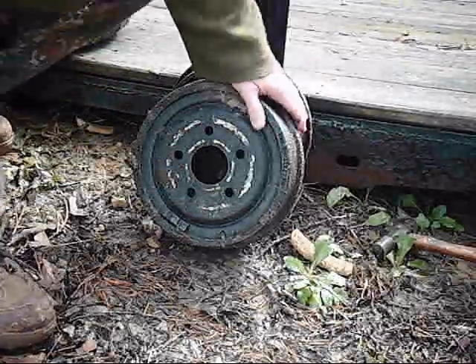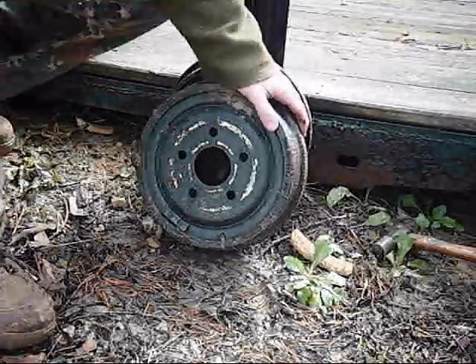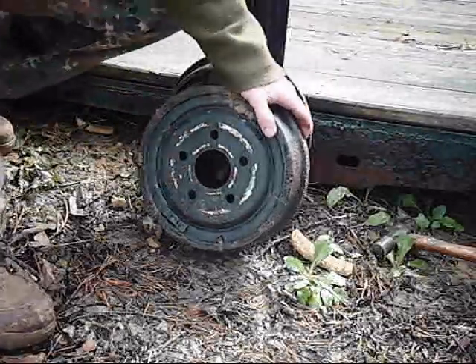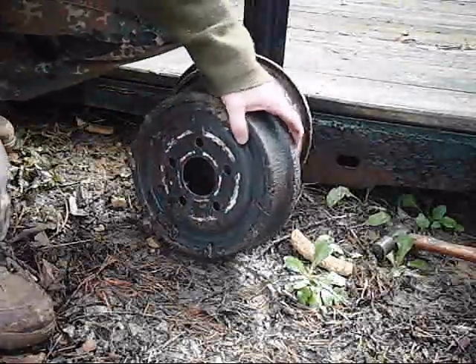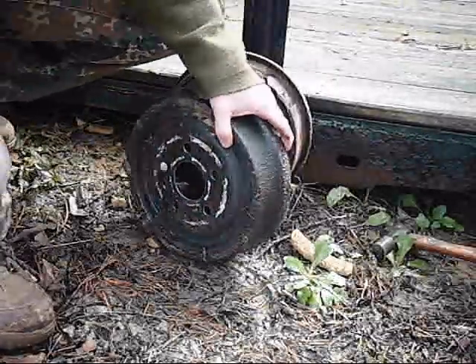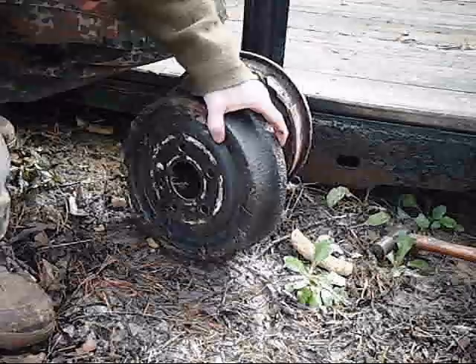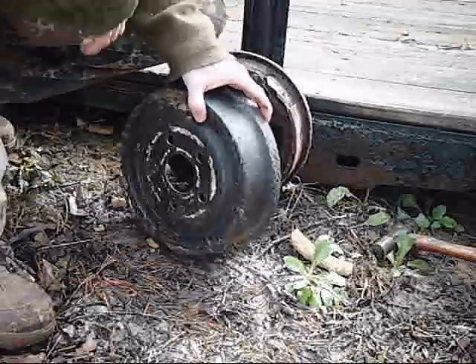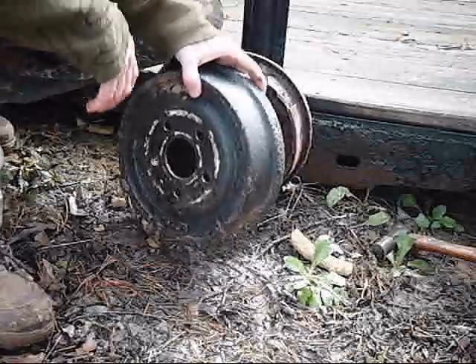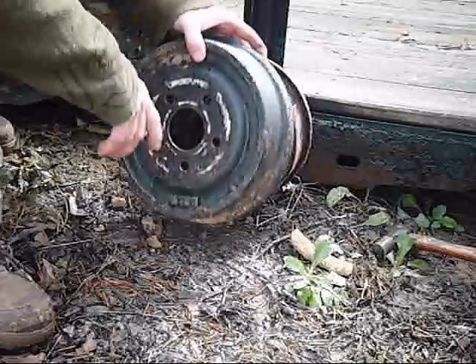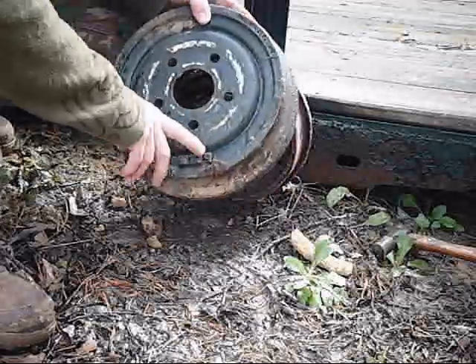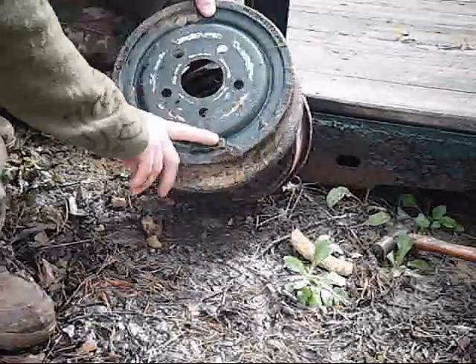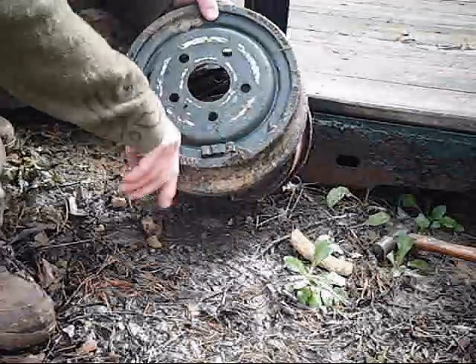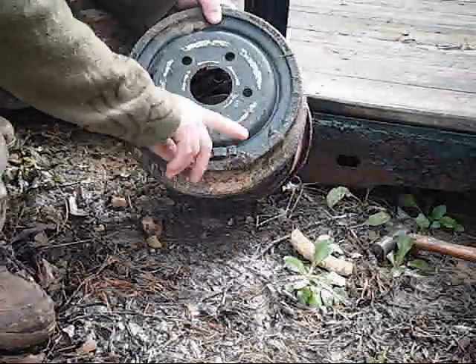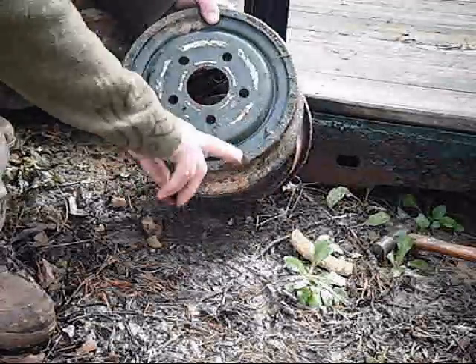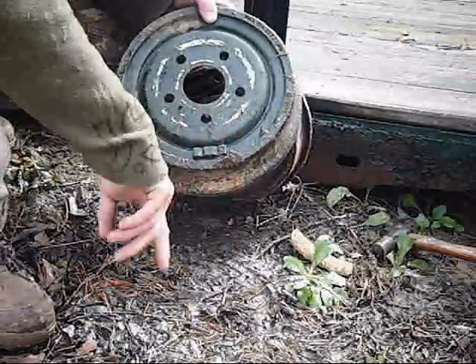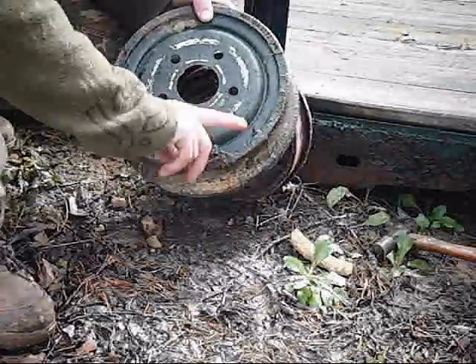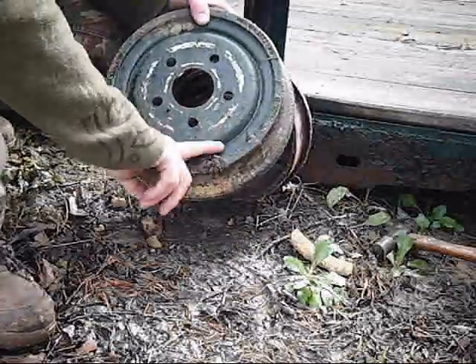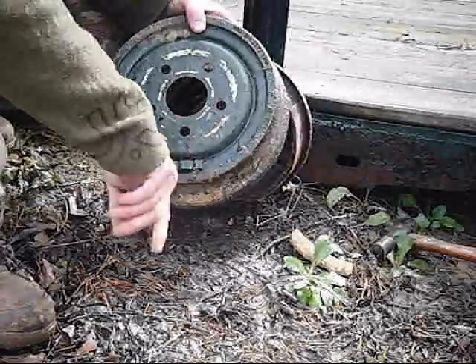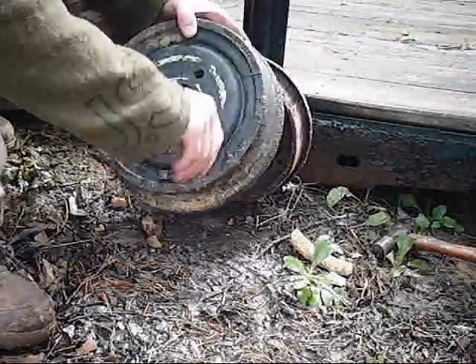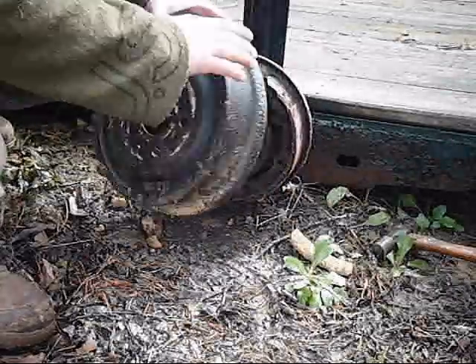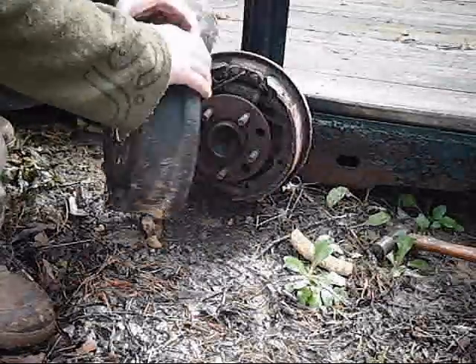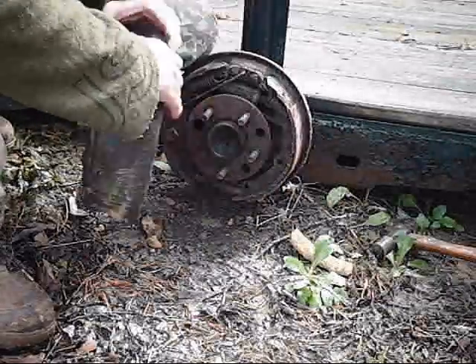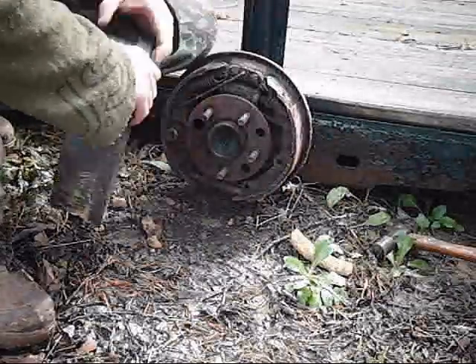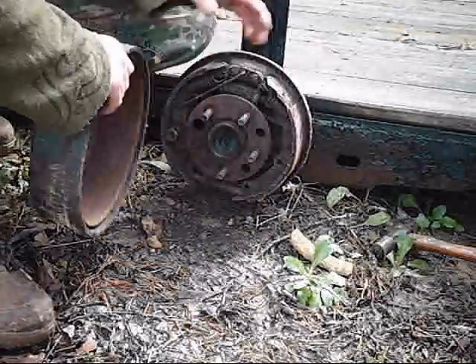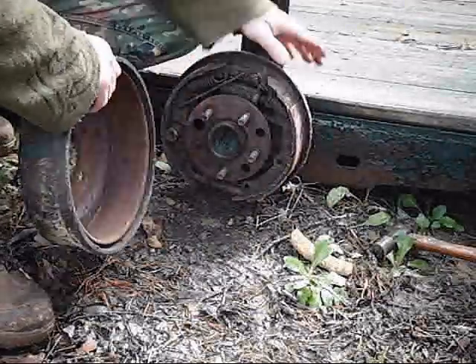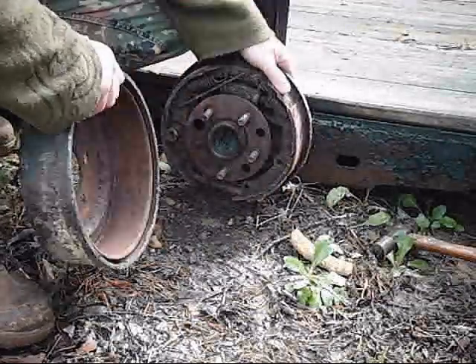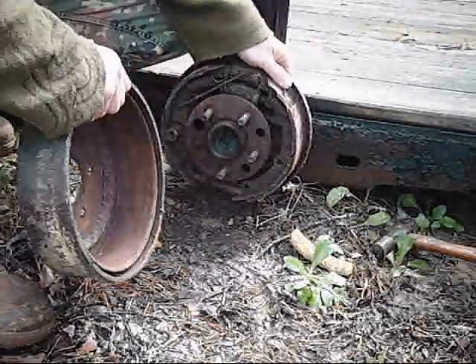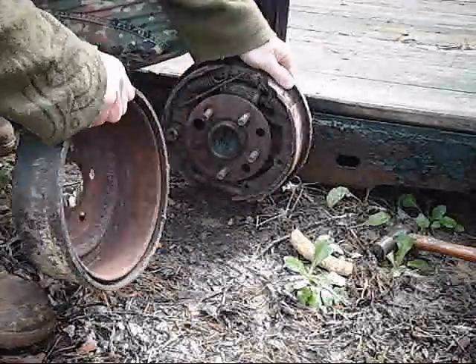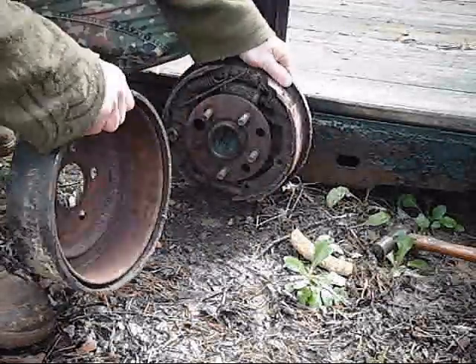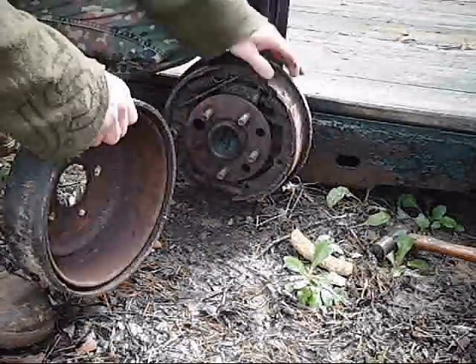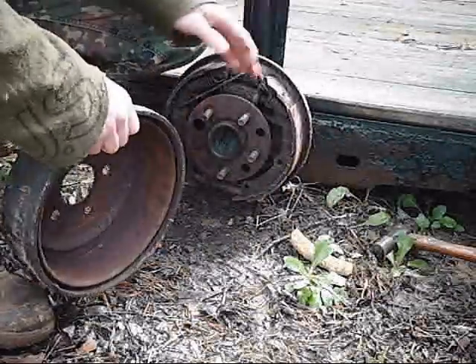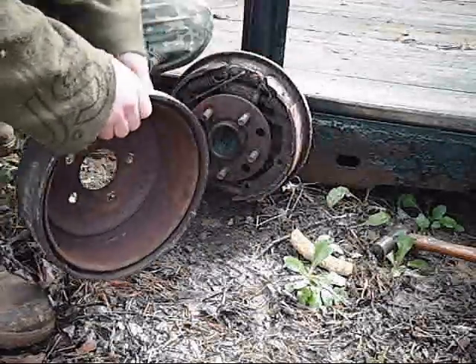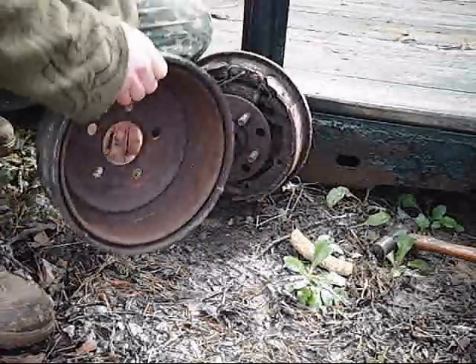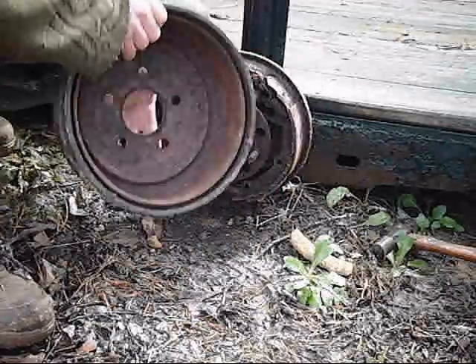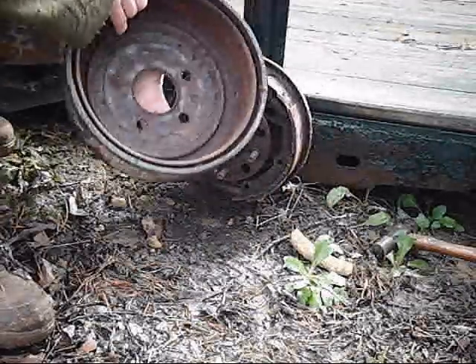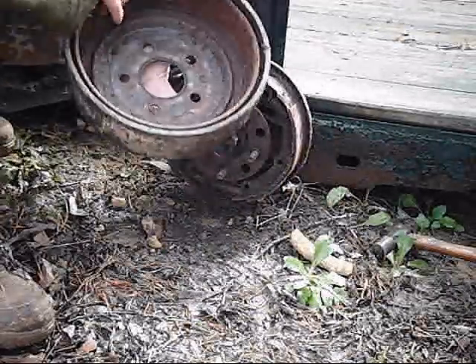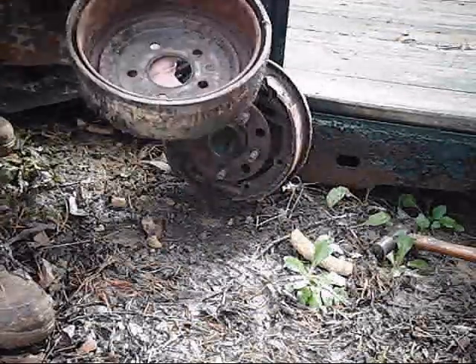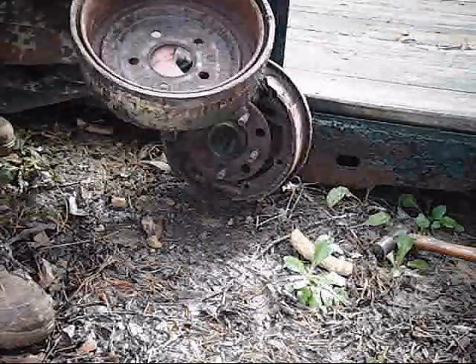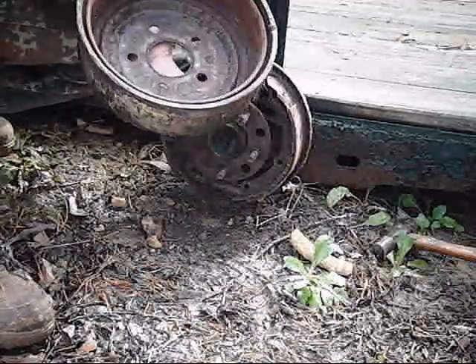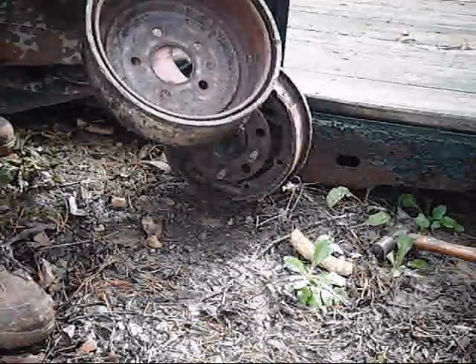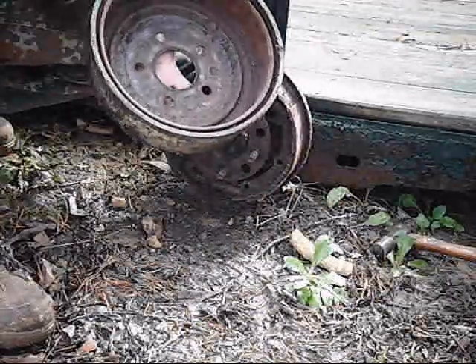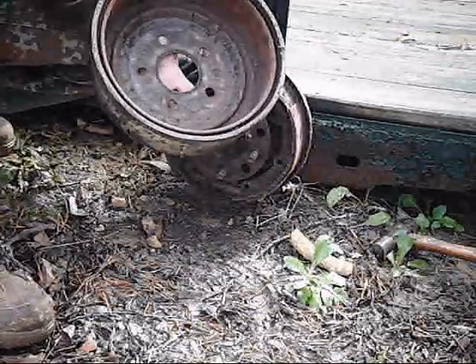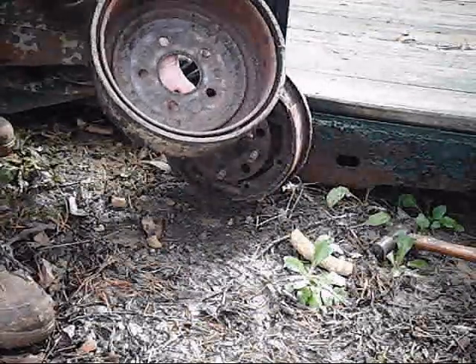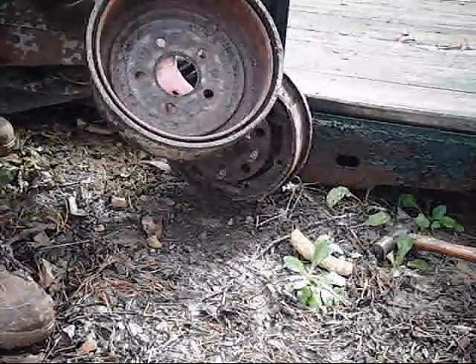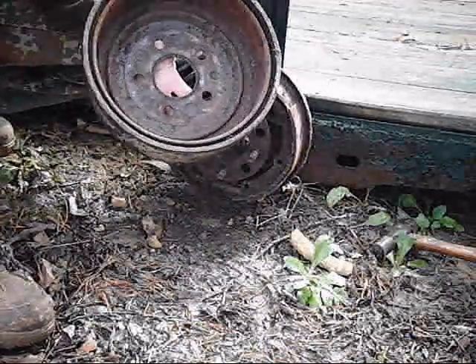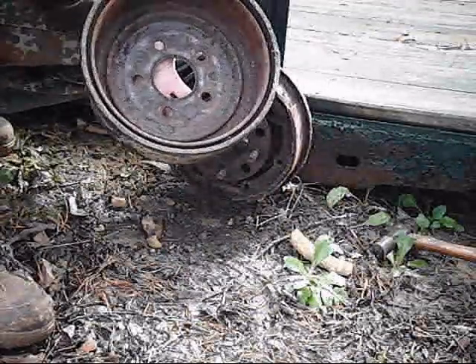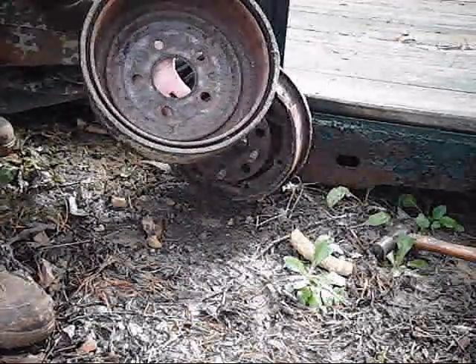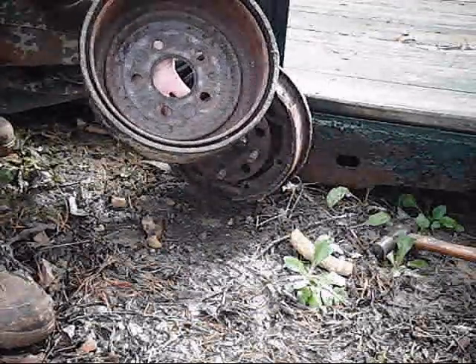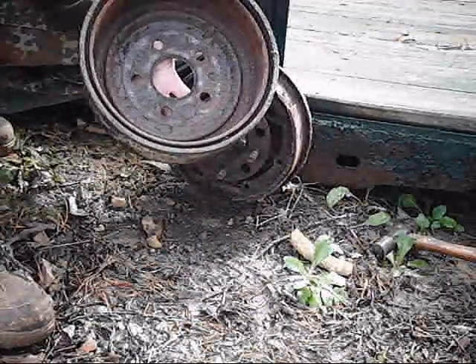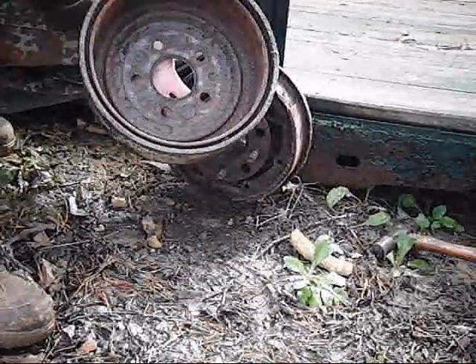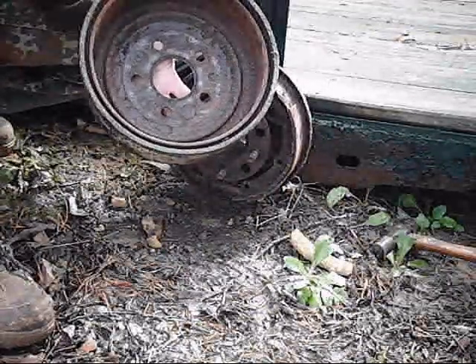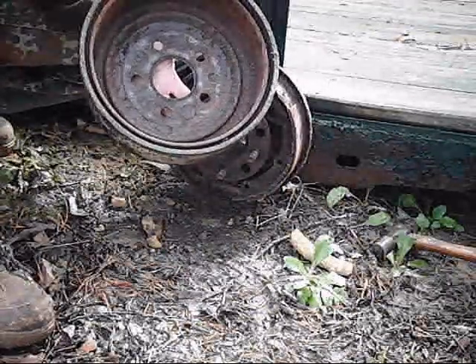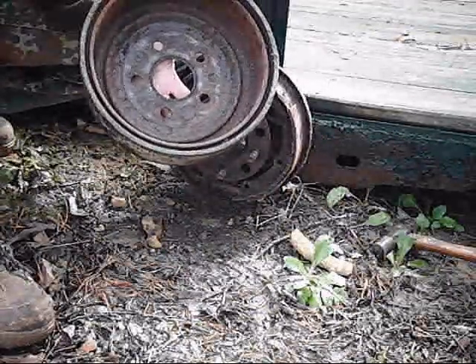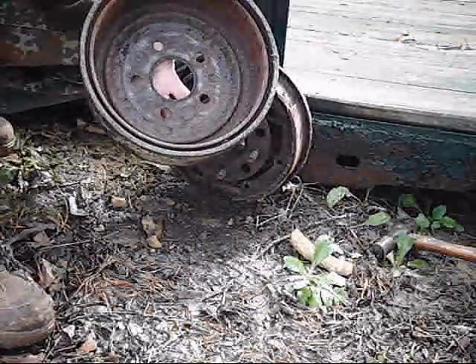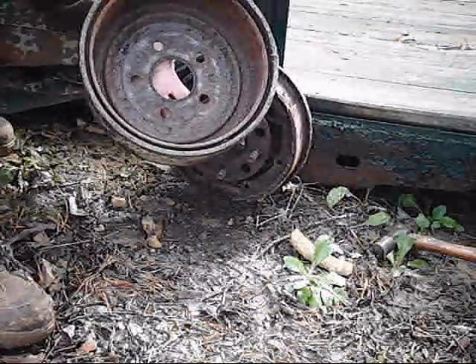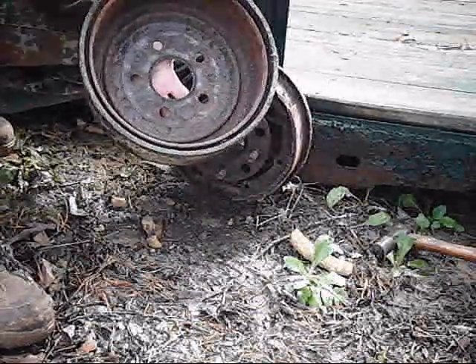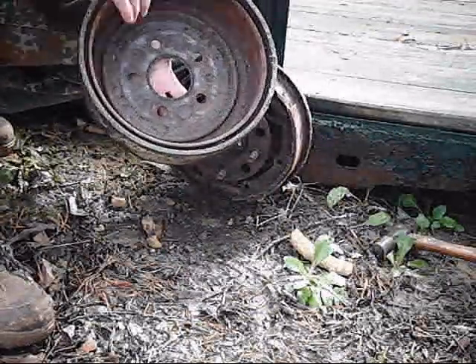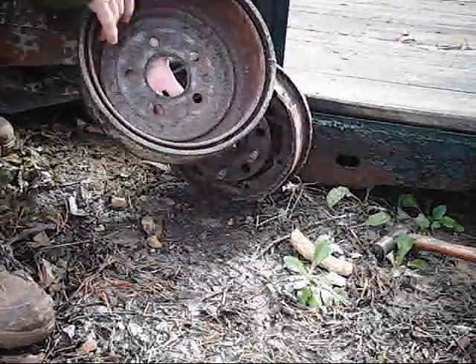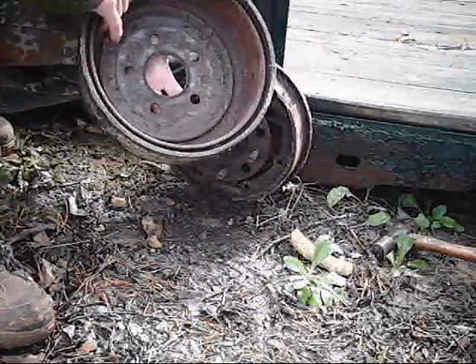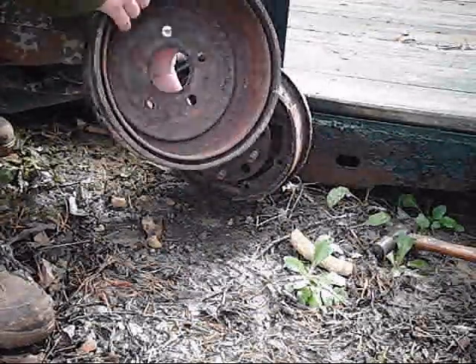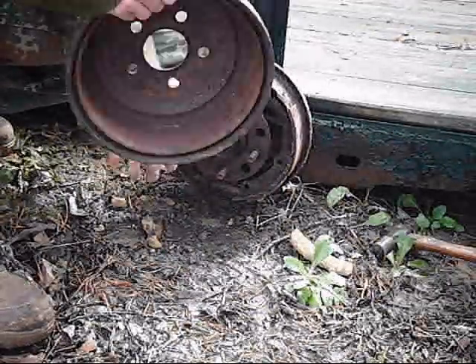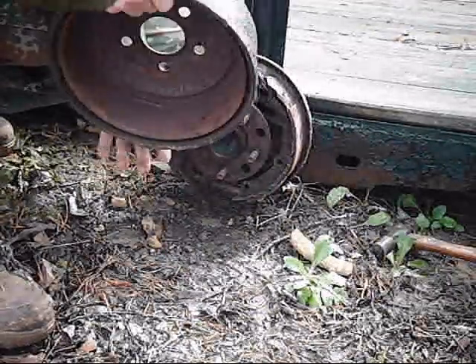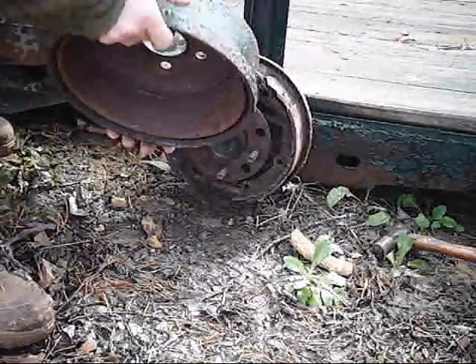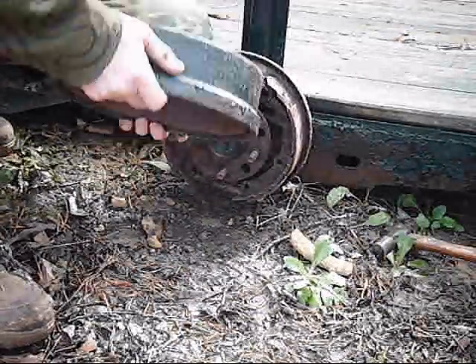Now I got the hub off of the wheel. So there's what I'm going to use to try to make me a forge.